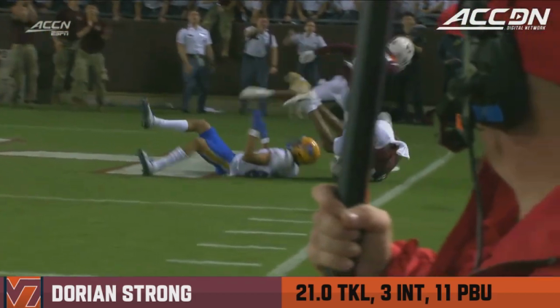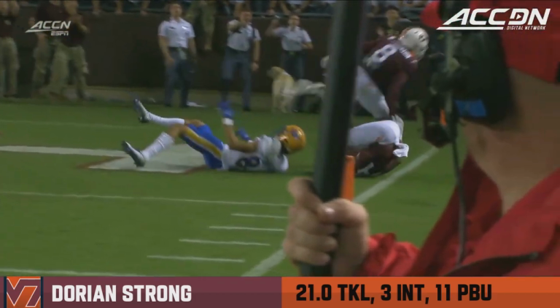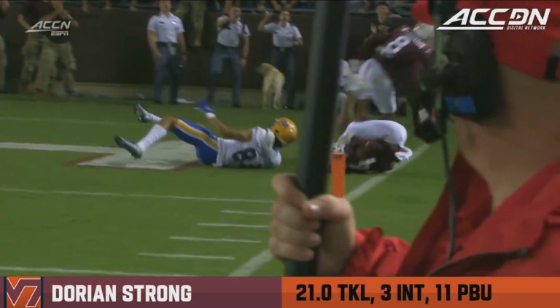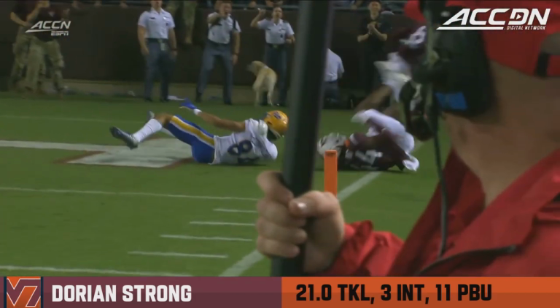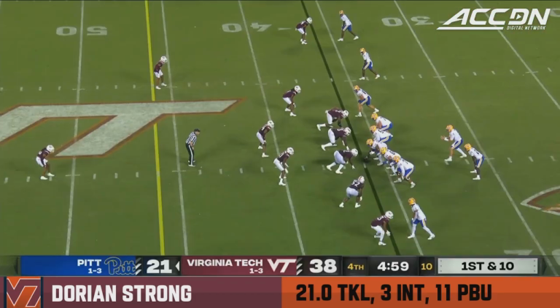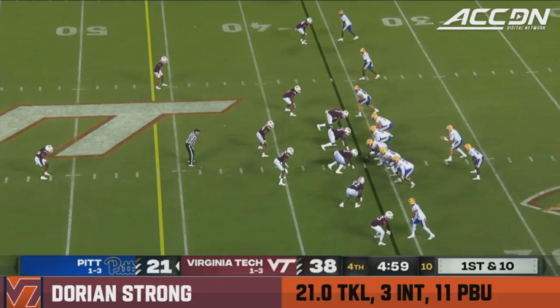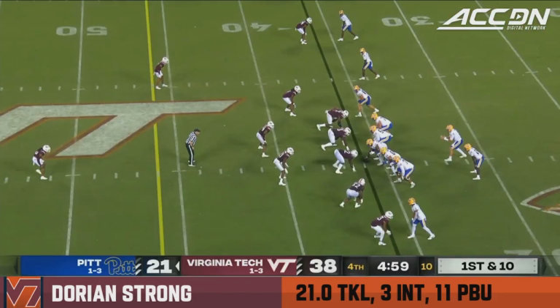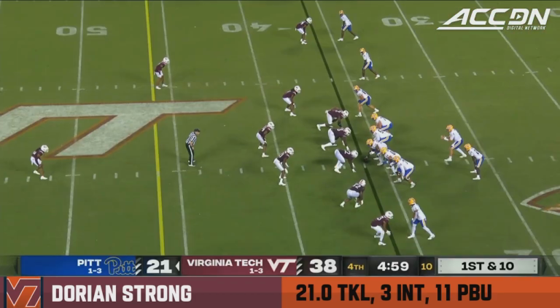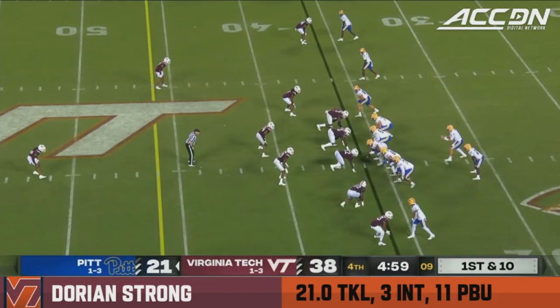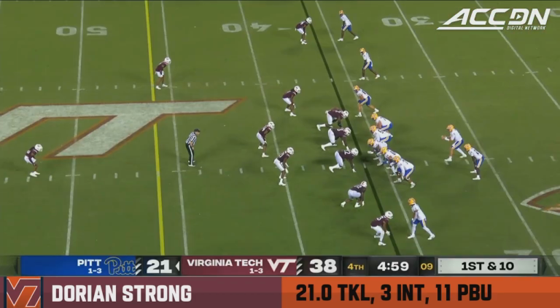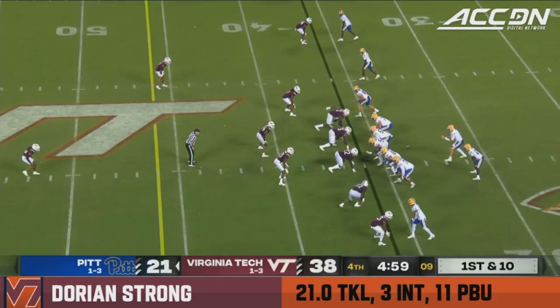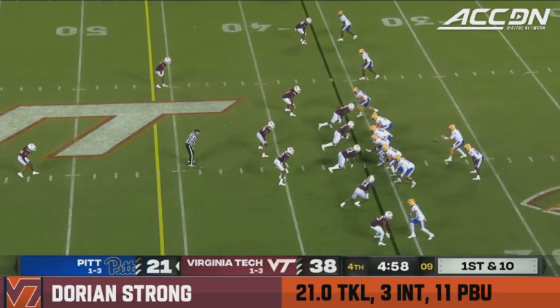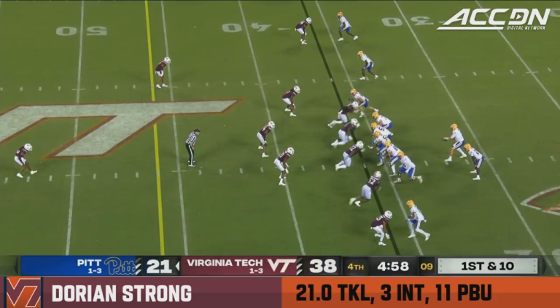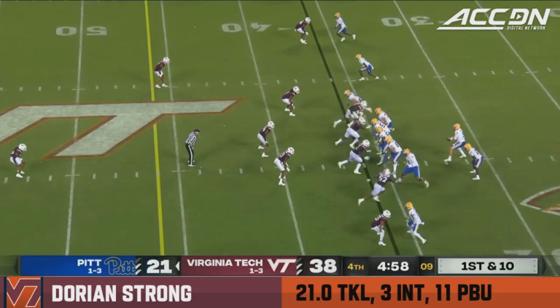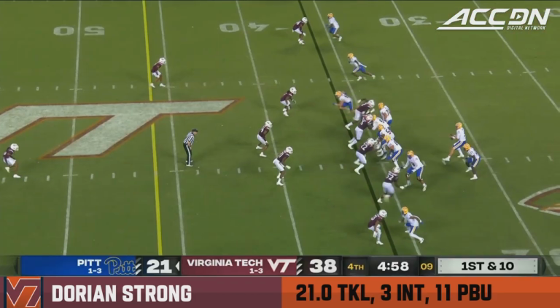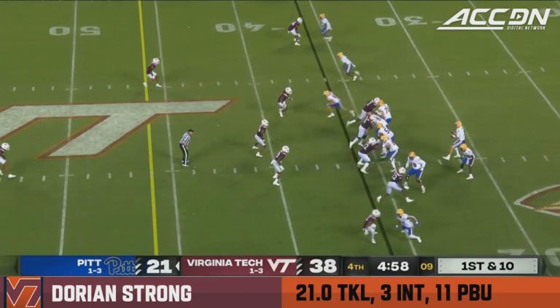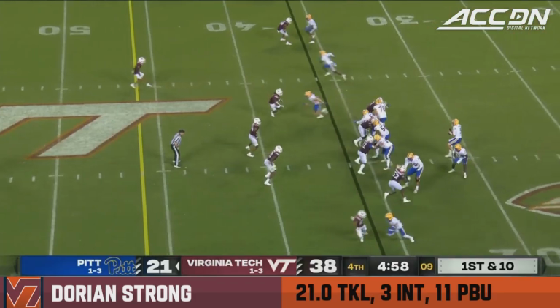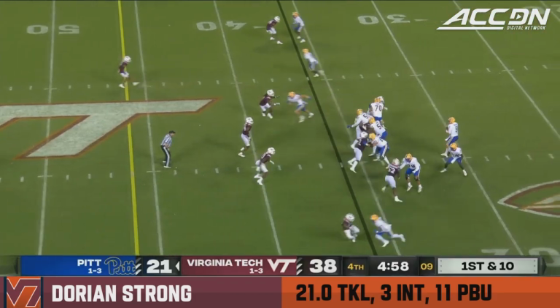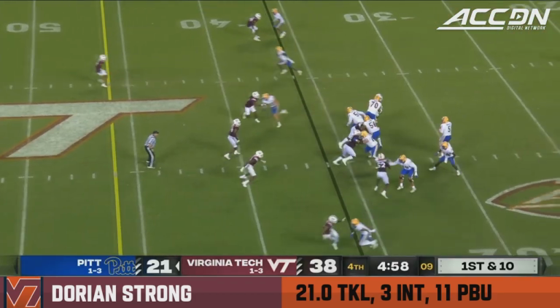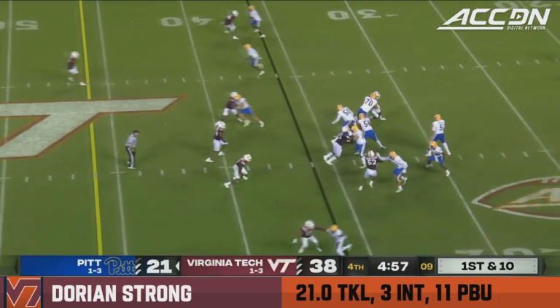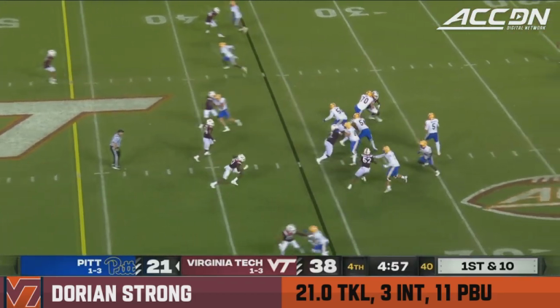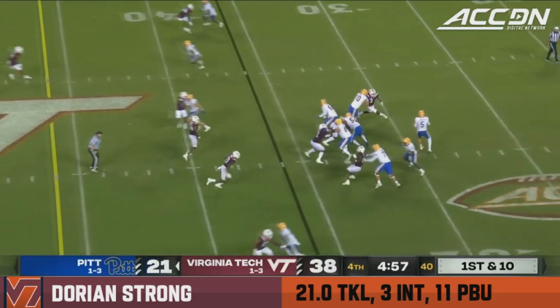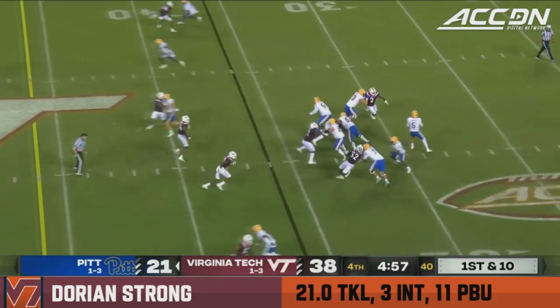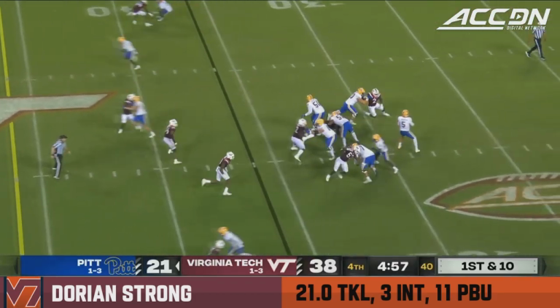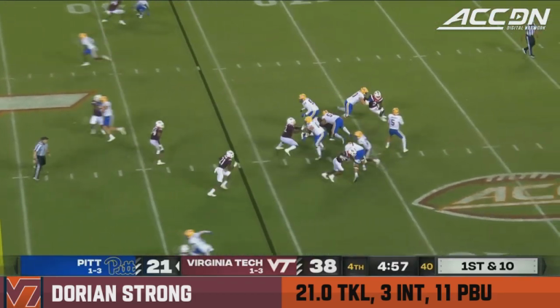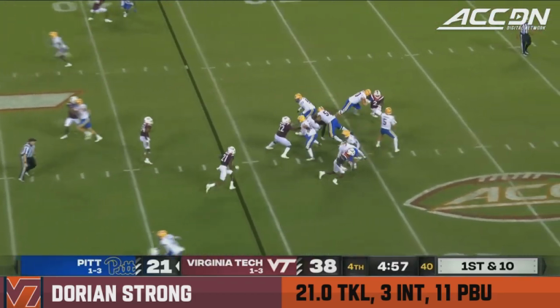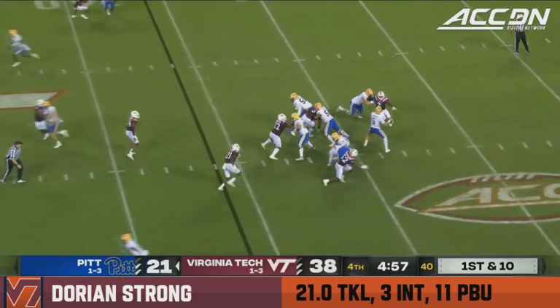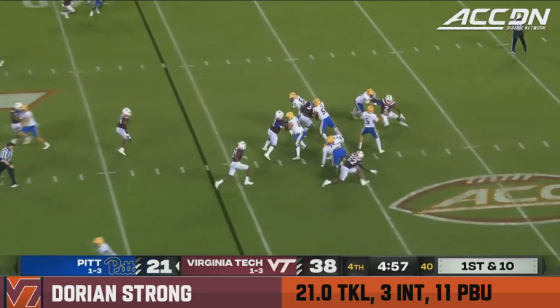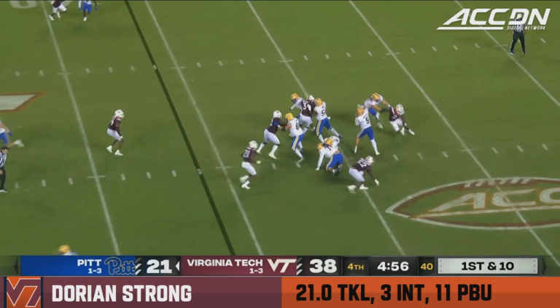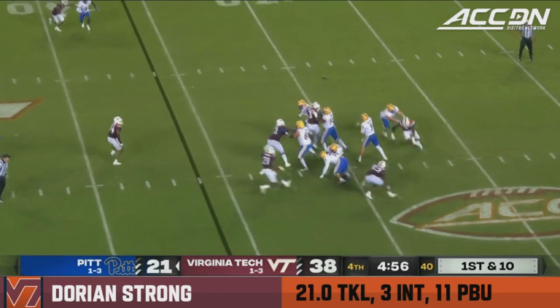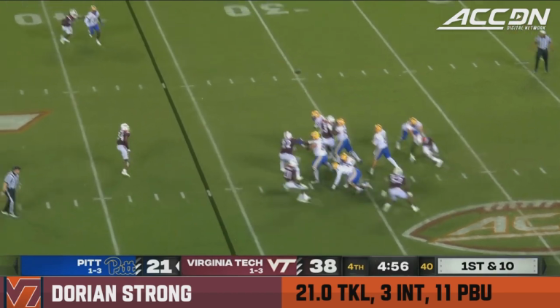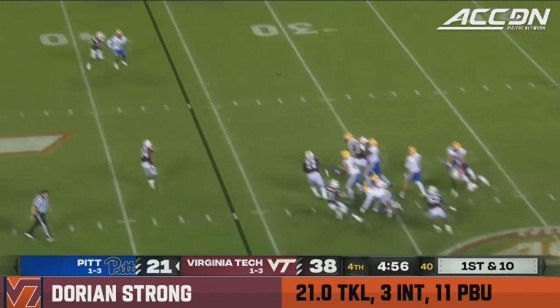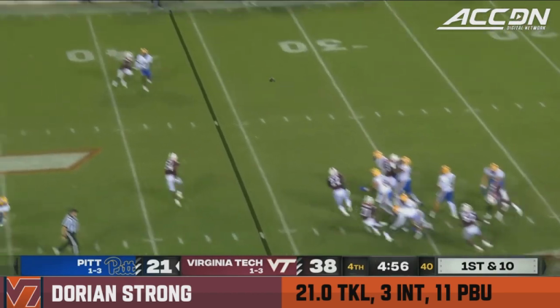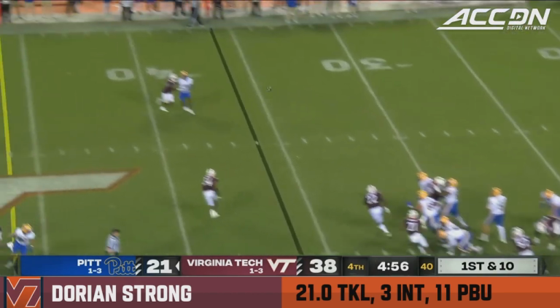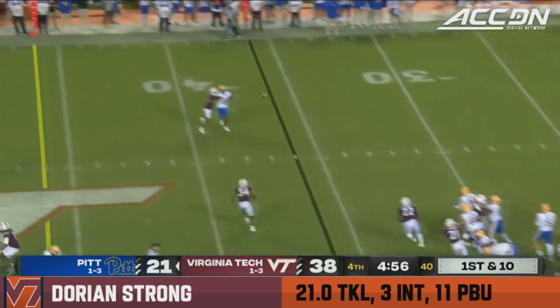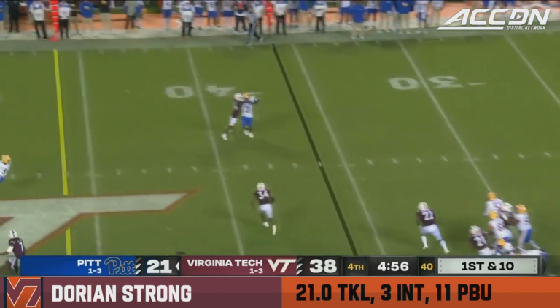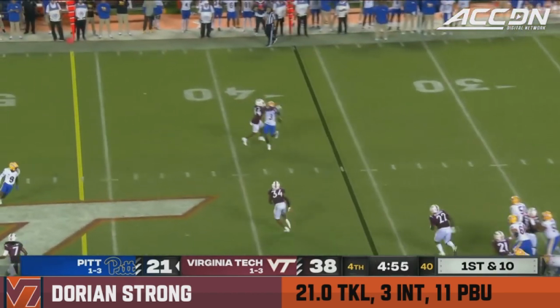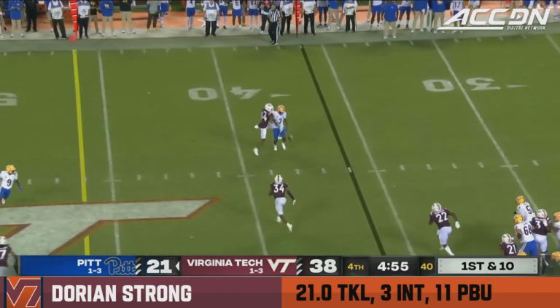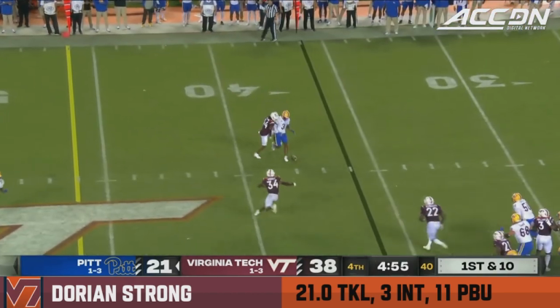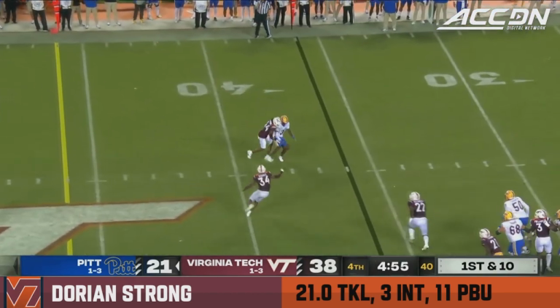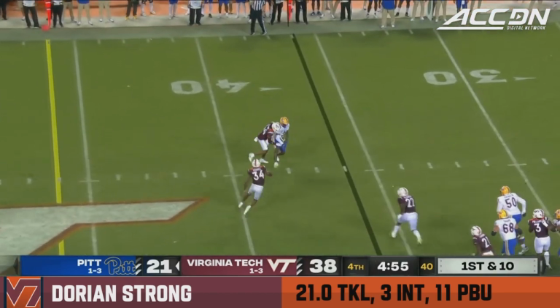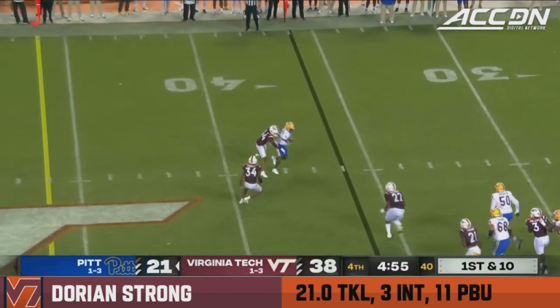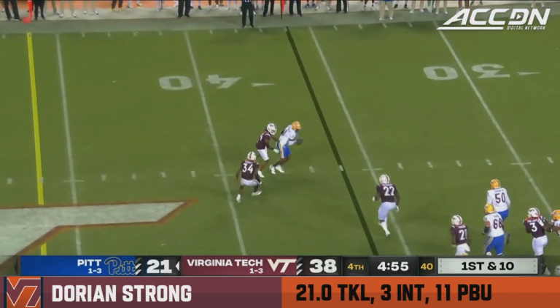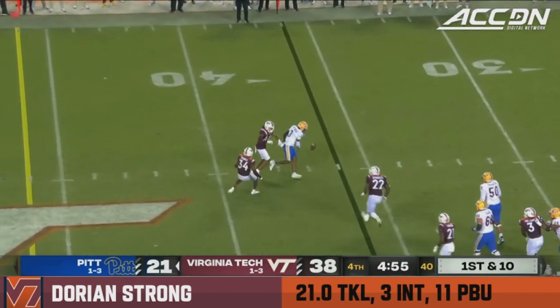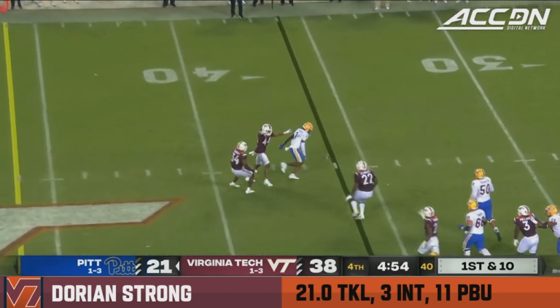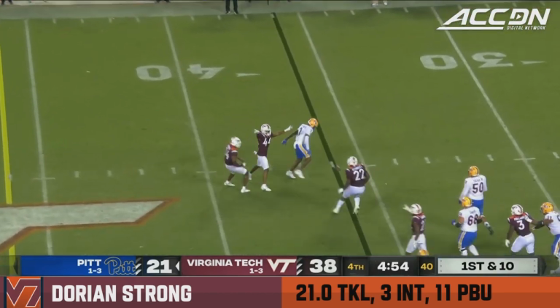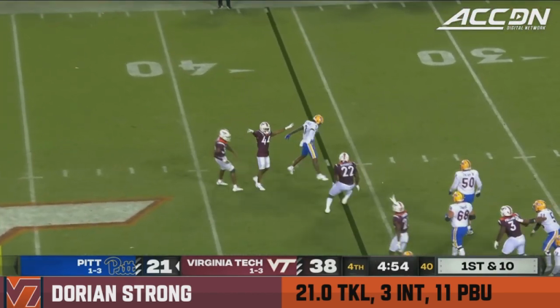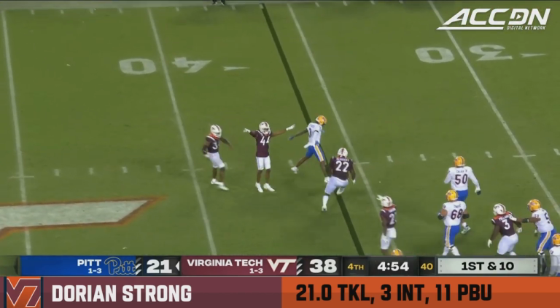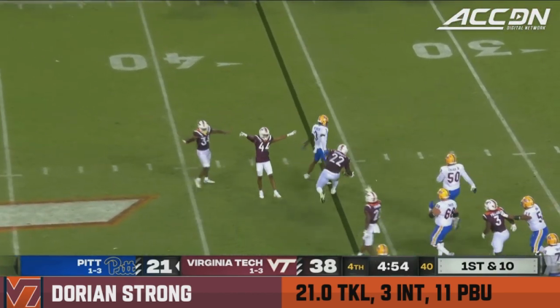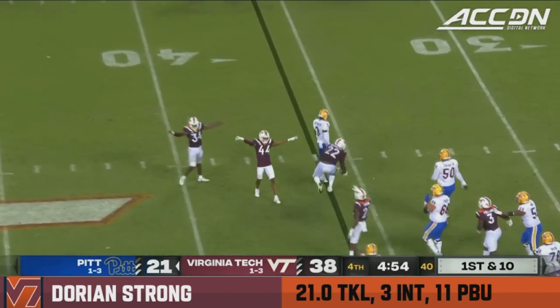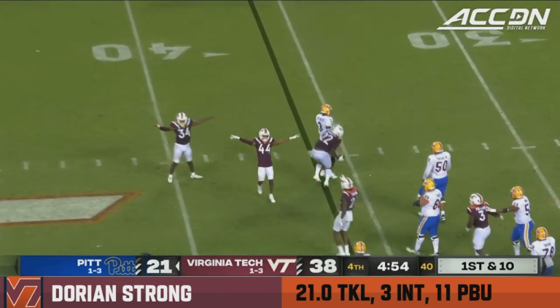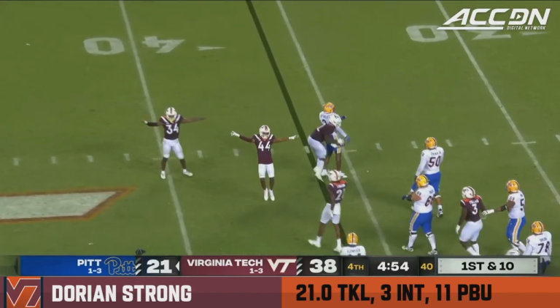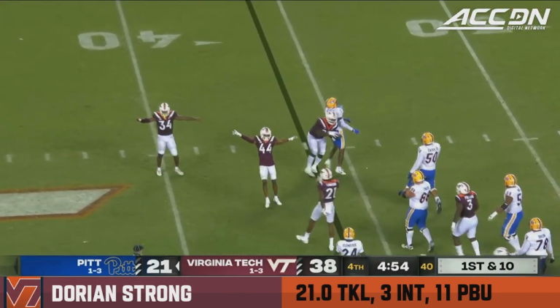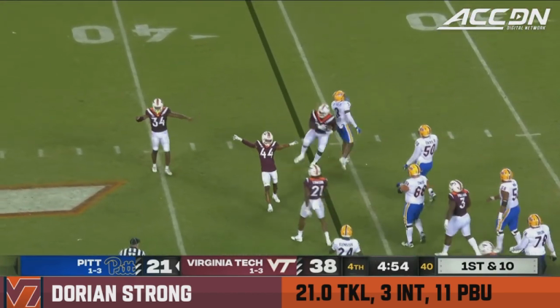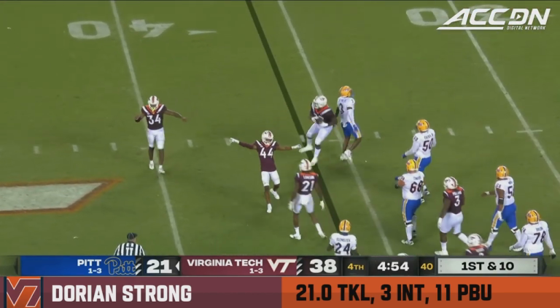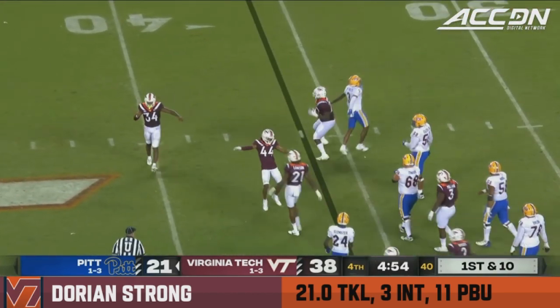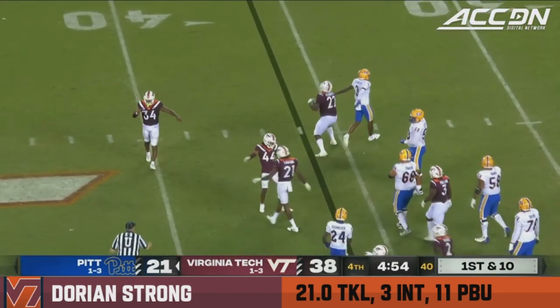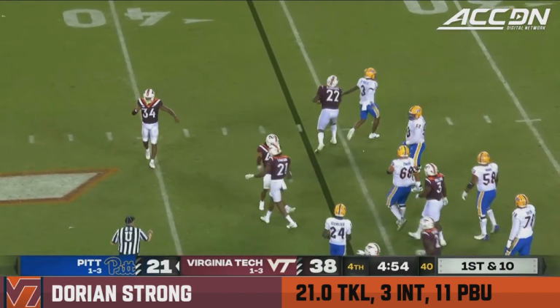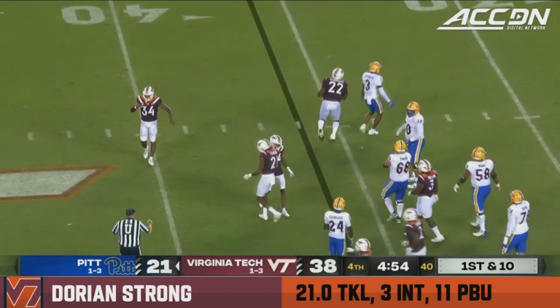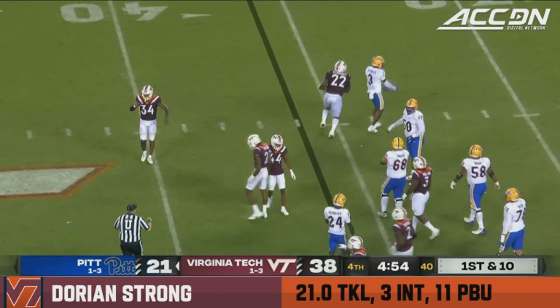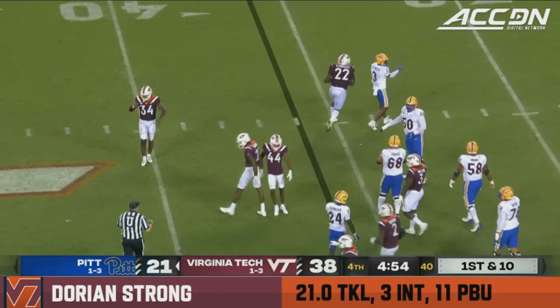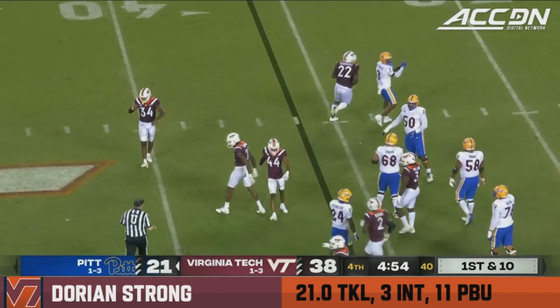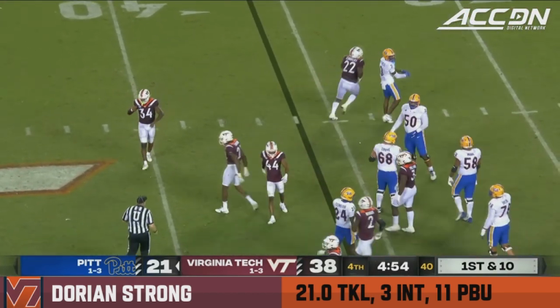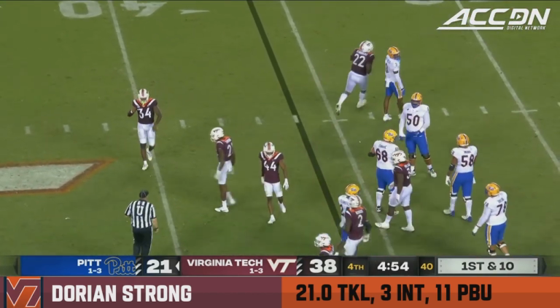He just could get him going, to the 36. Four-man rush on a slant, broken up by Dorian Strong.